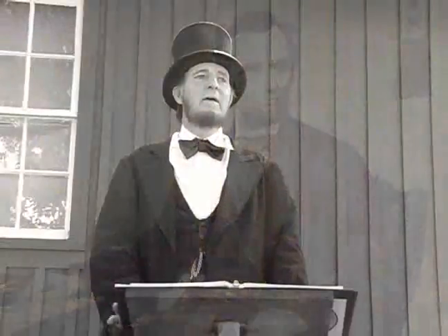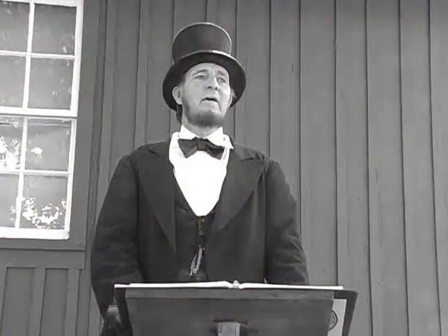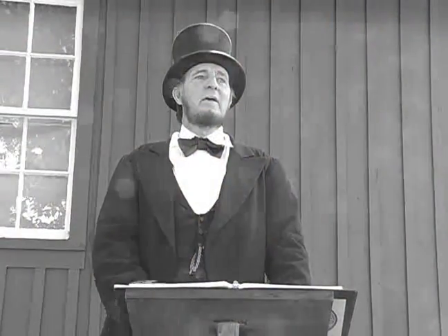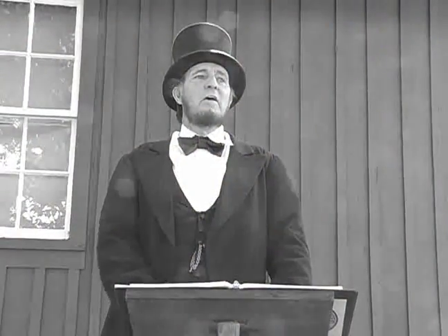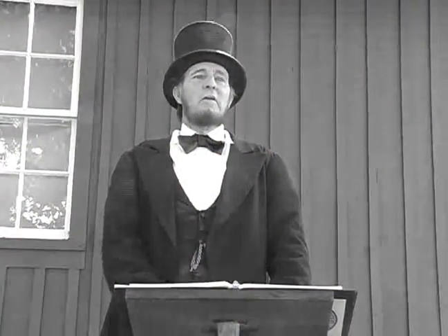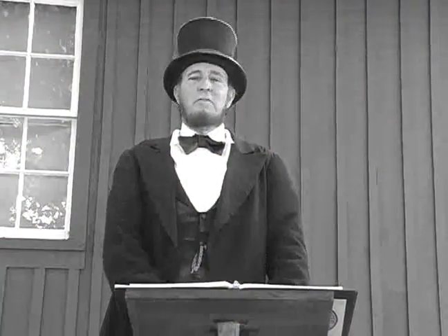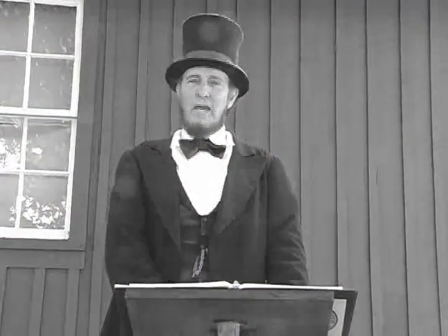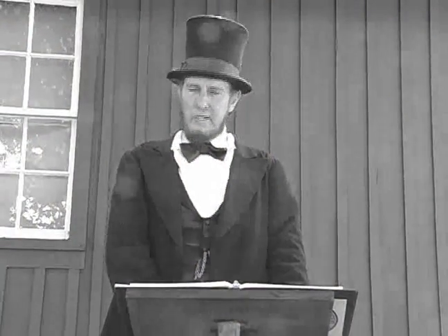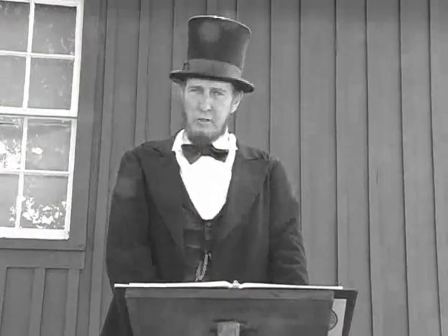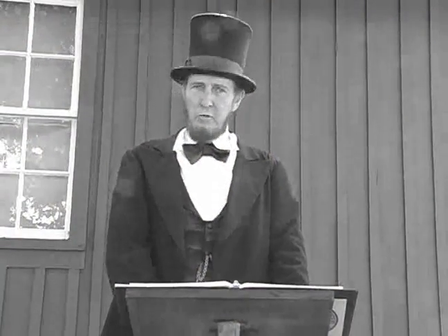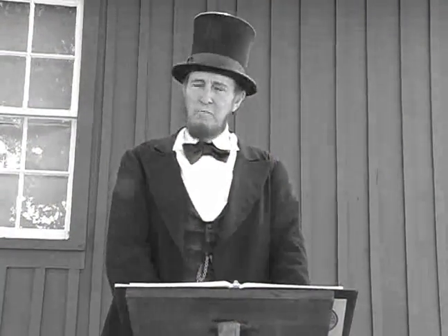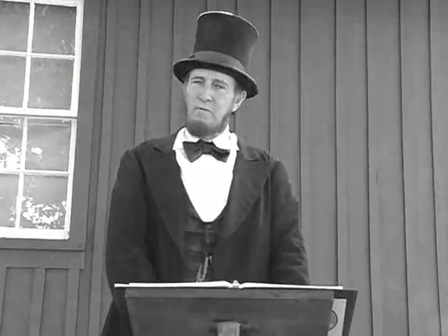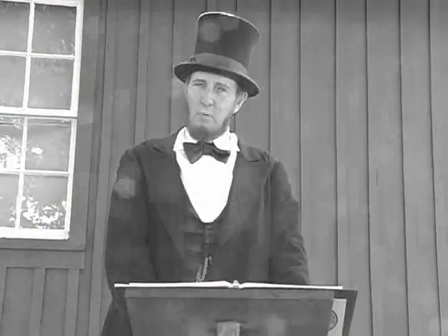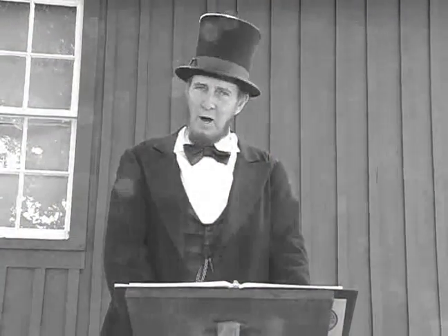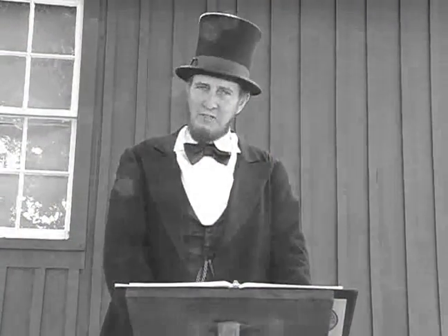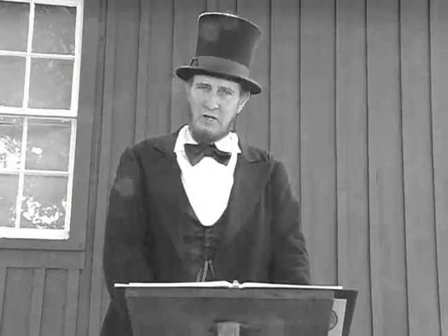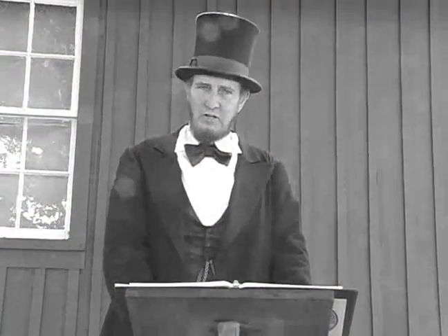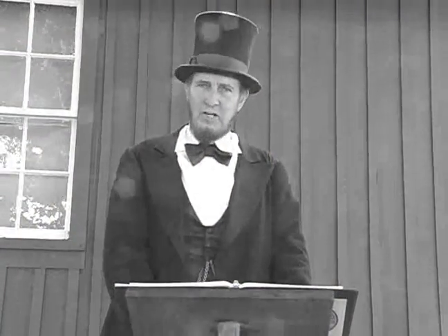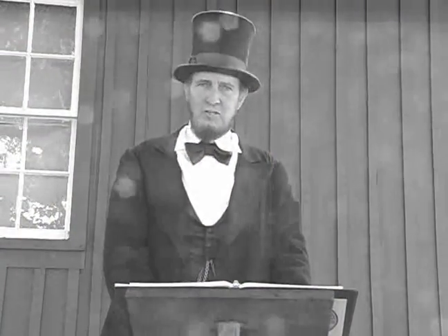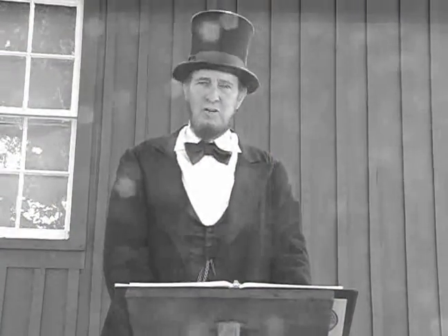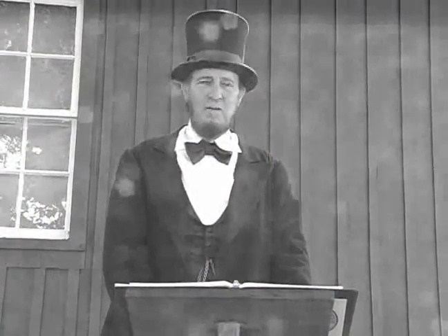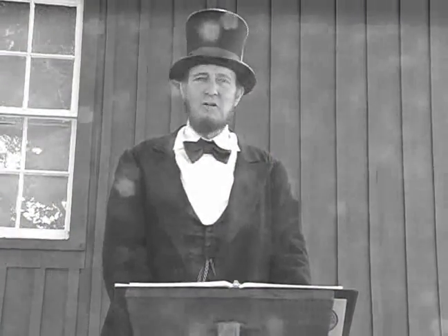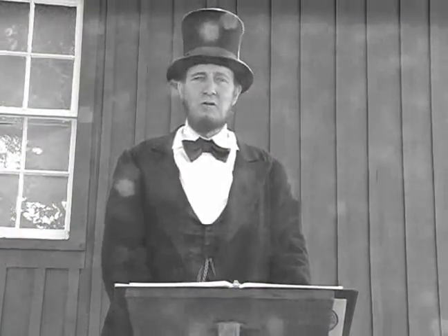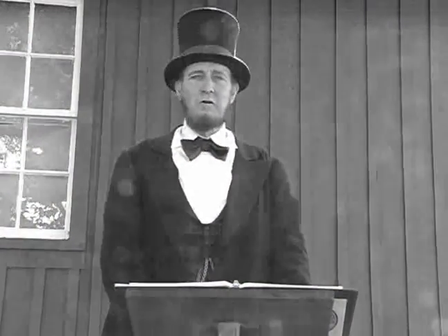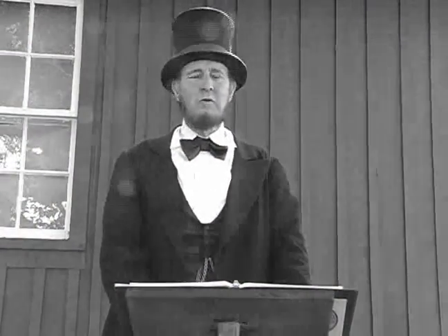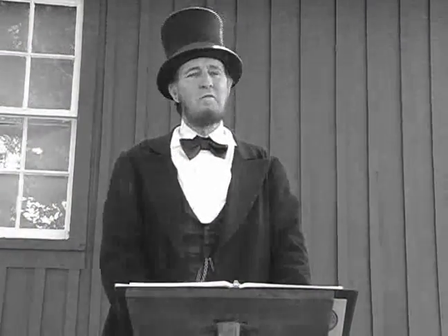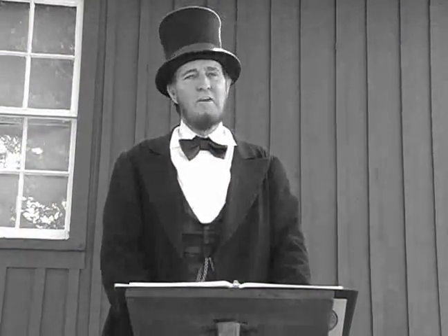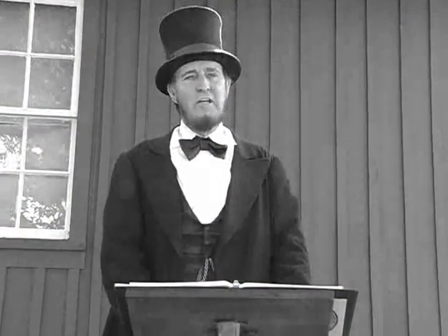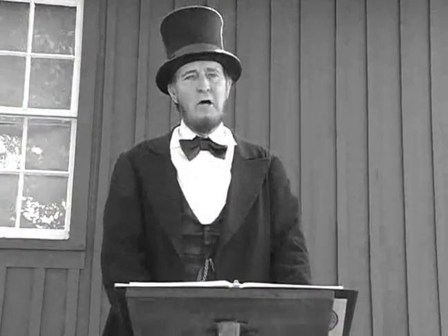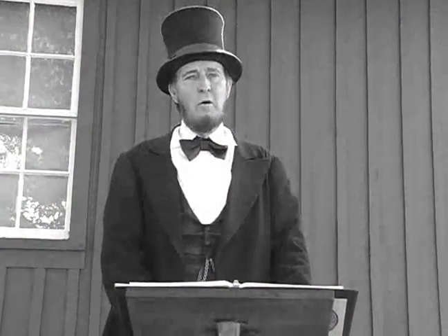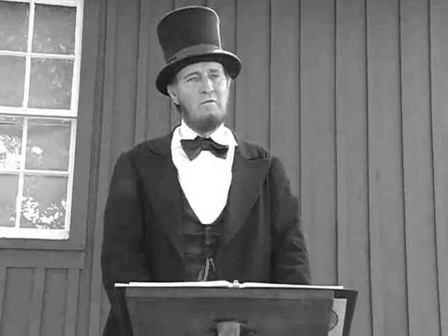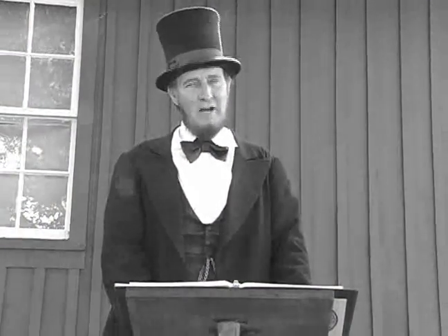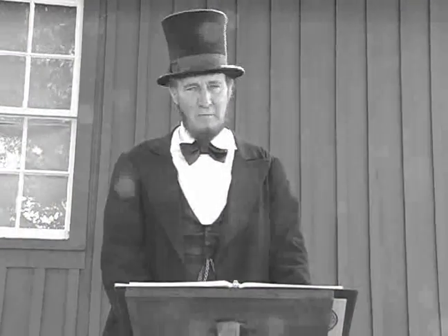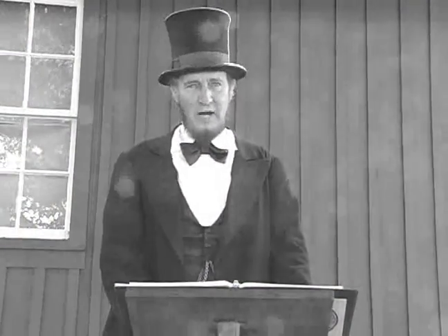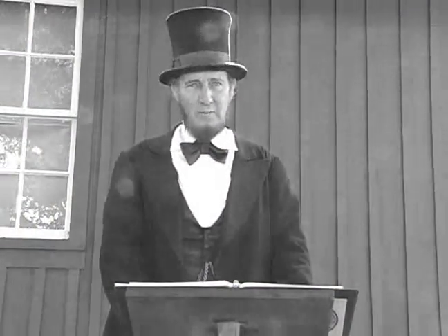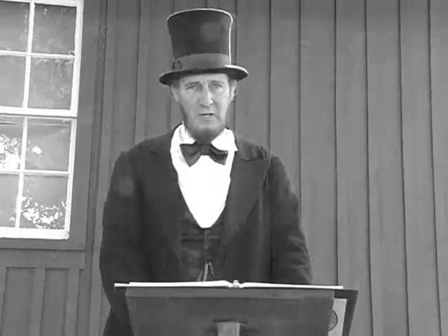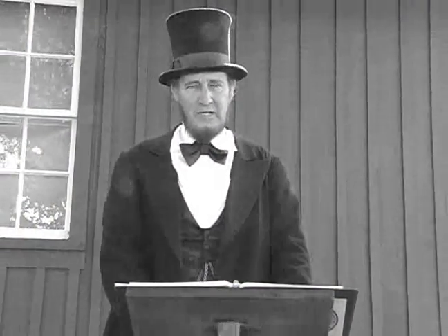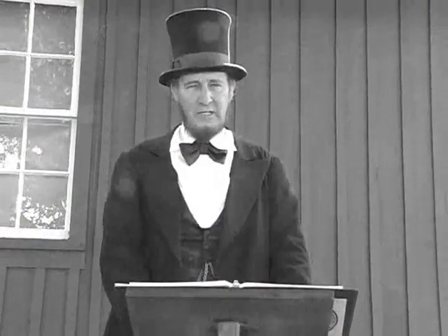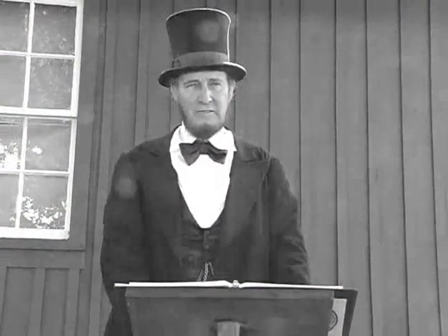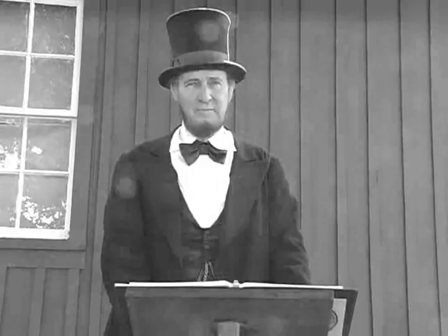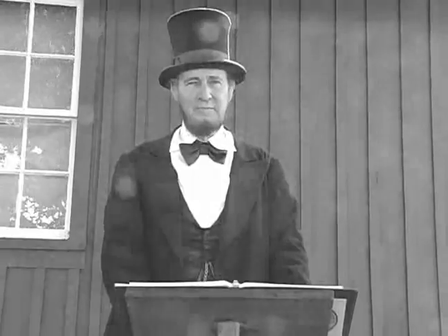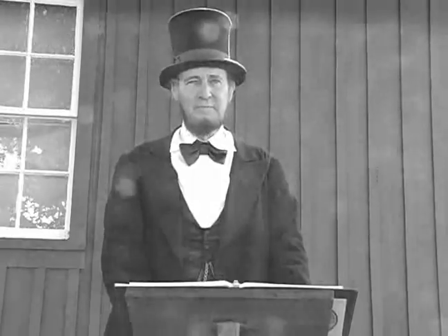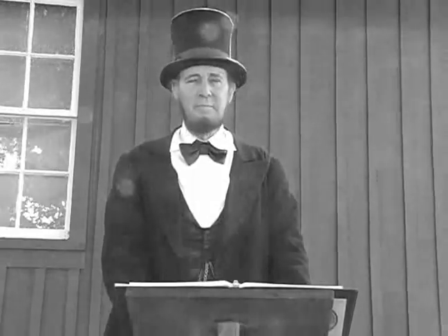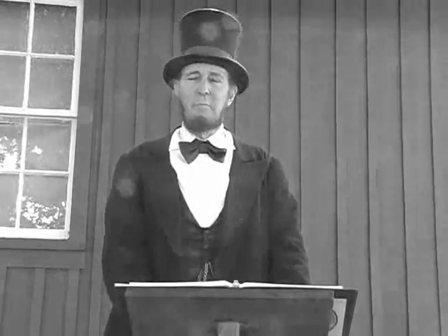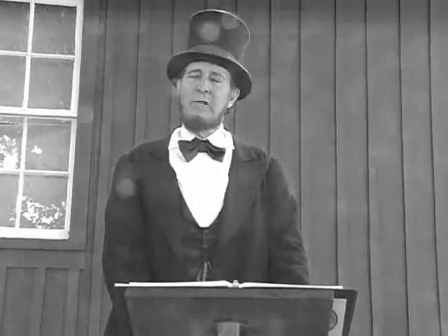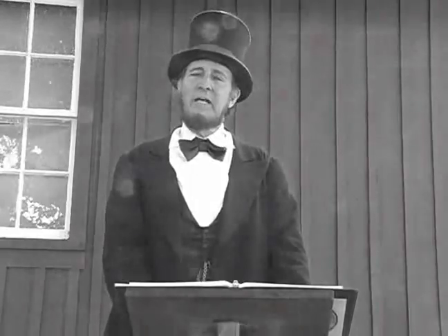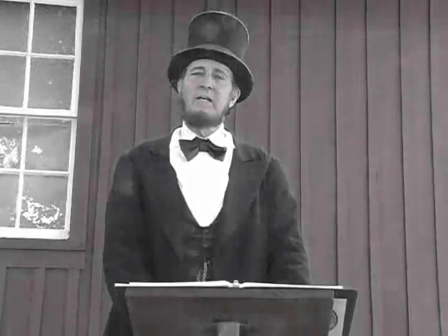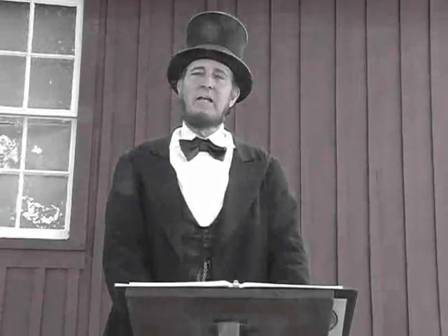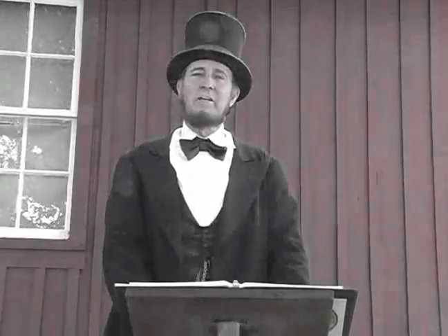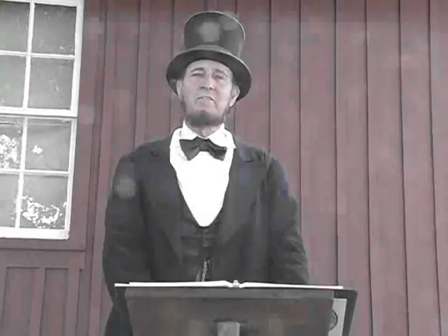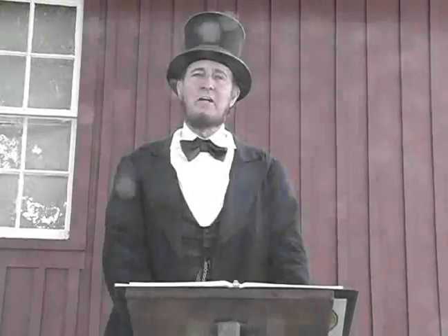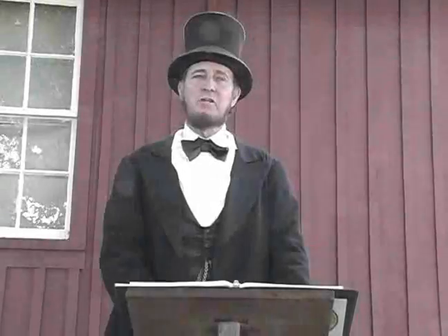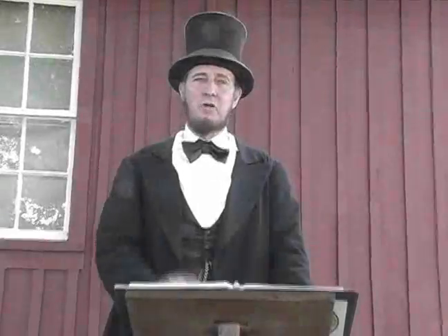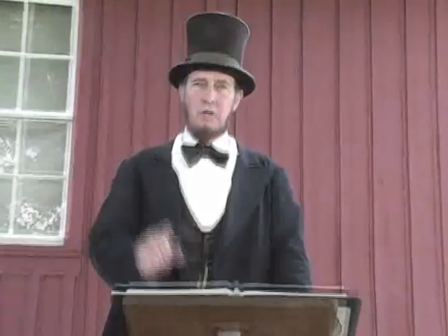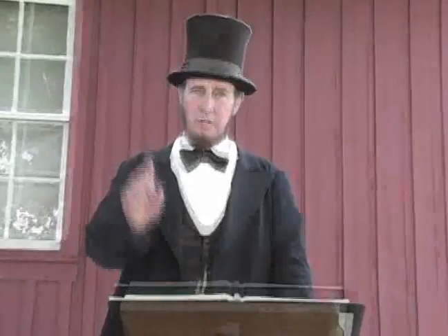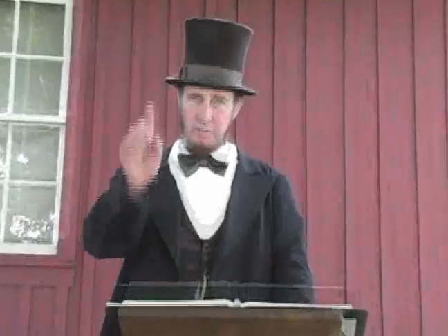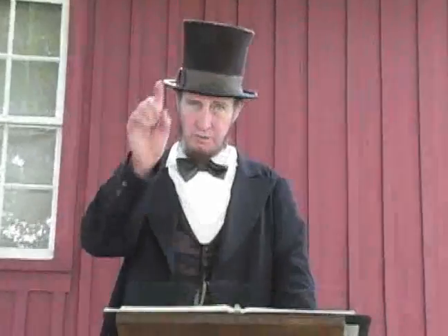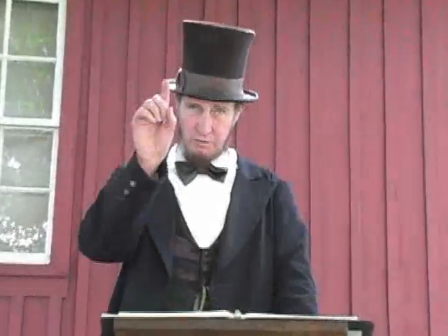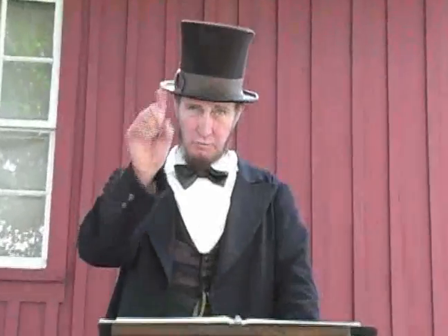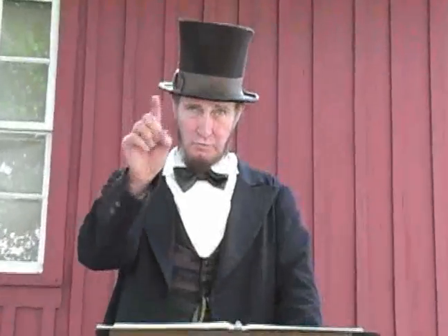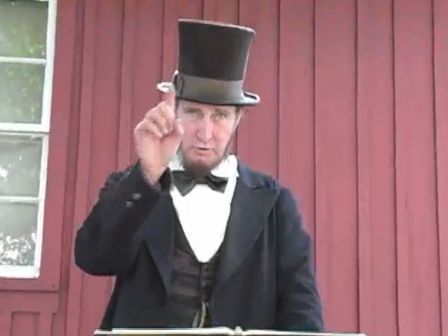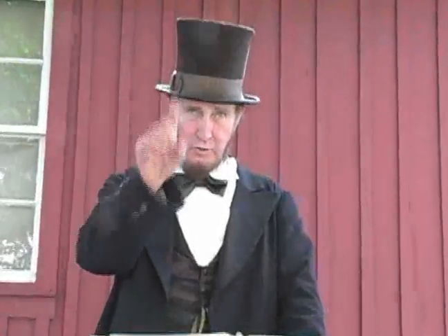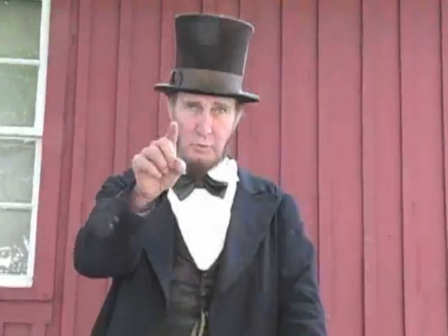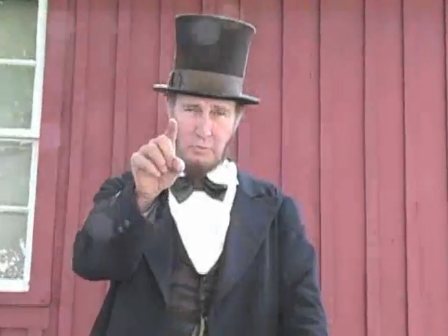Thank you for watching this Adventure Crew video of Abraham Lincoln, bringing the adventure to you.